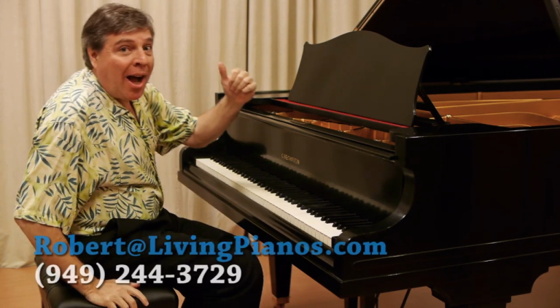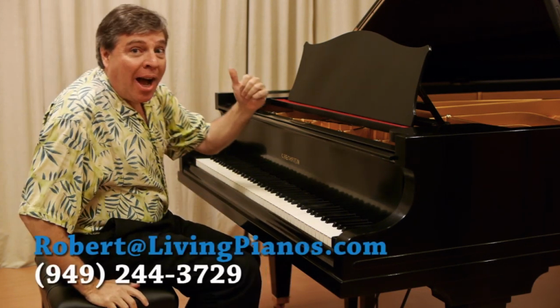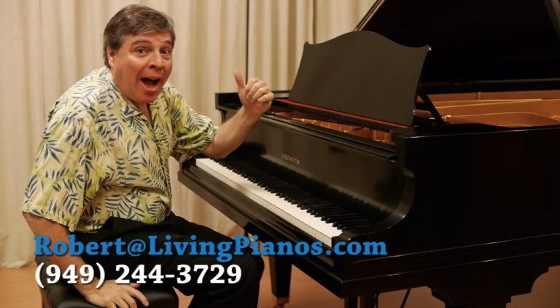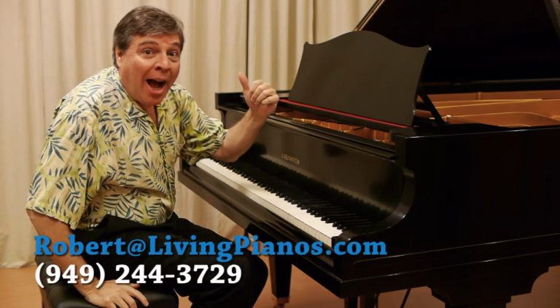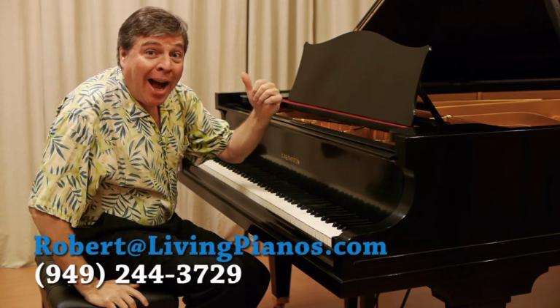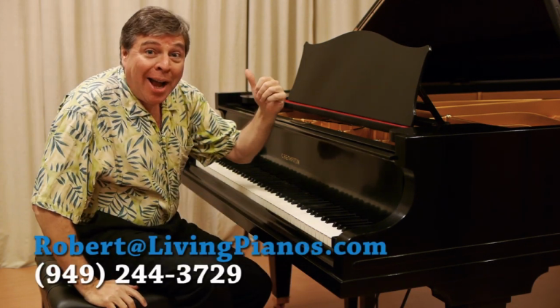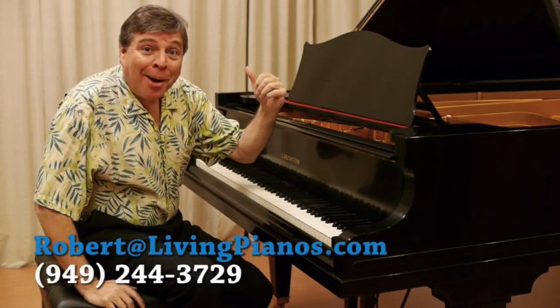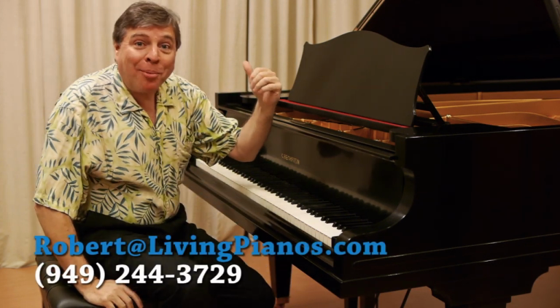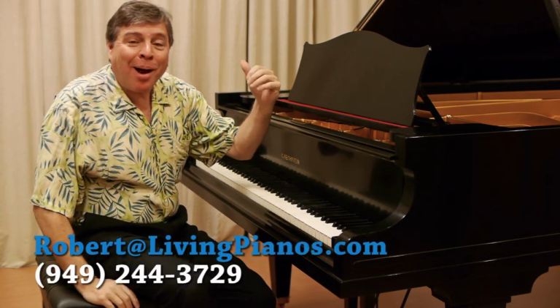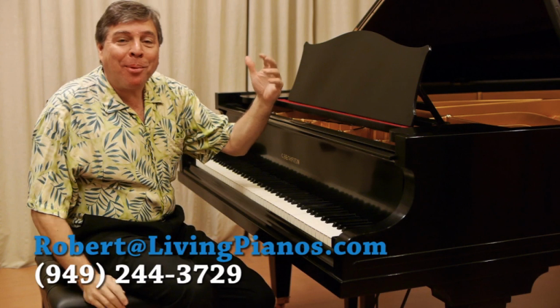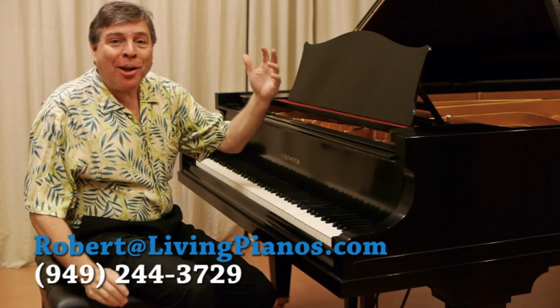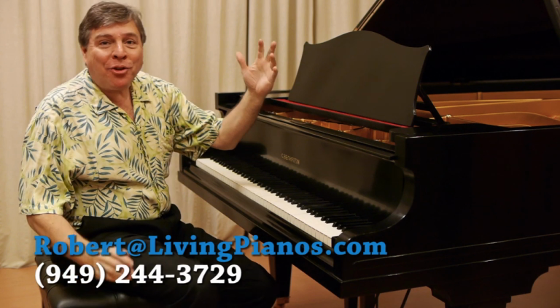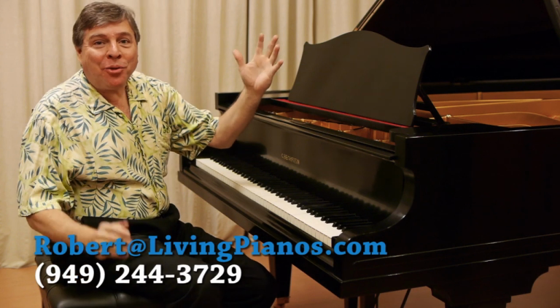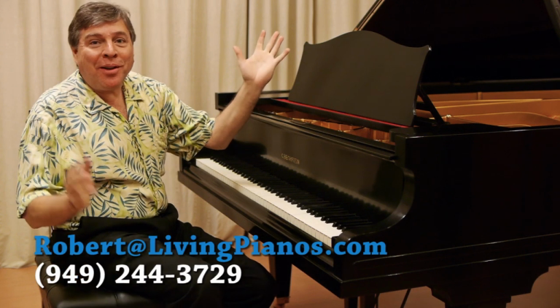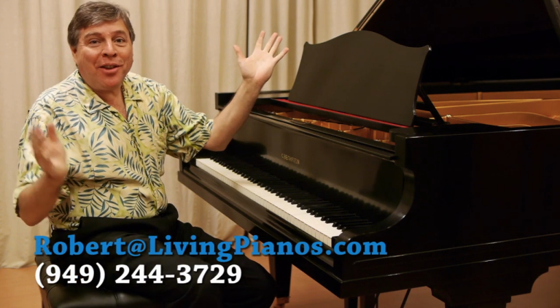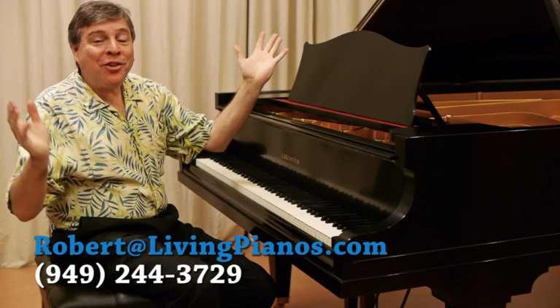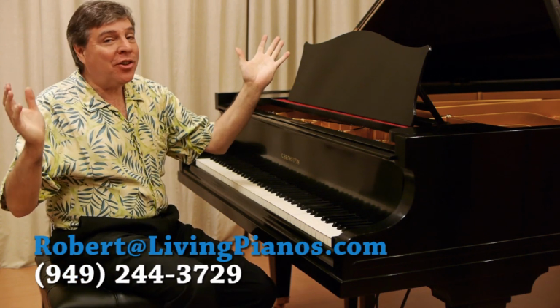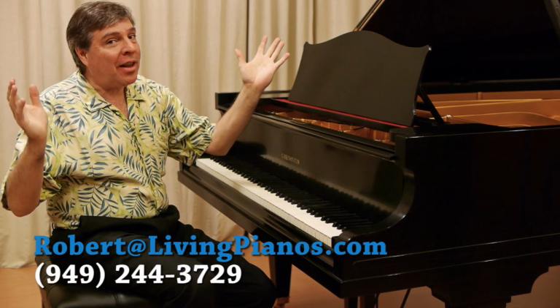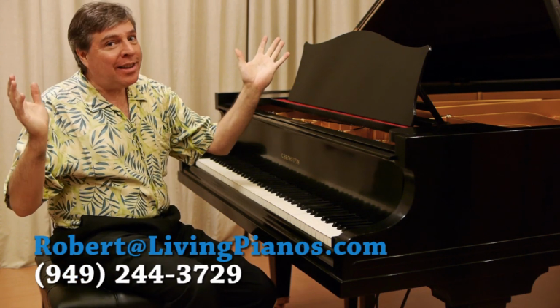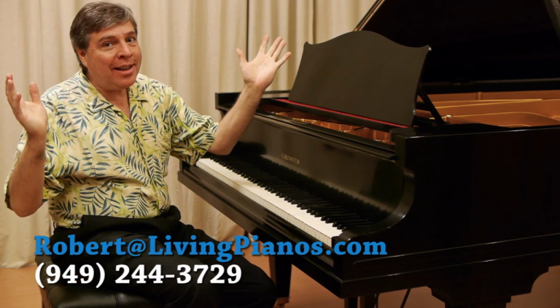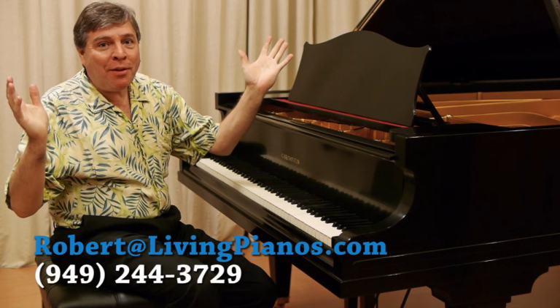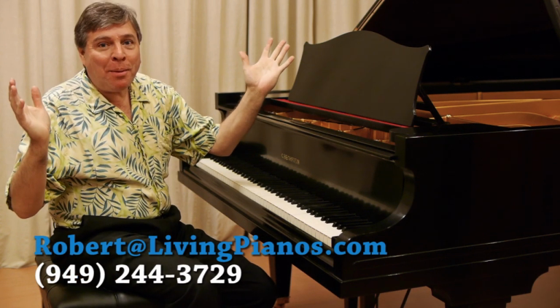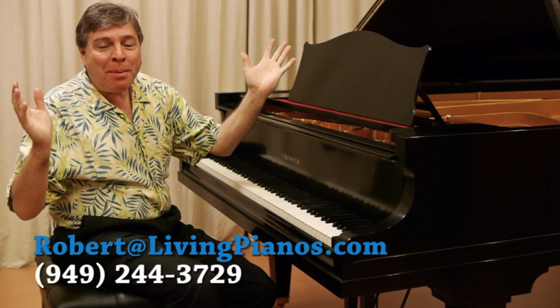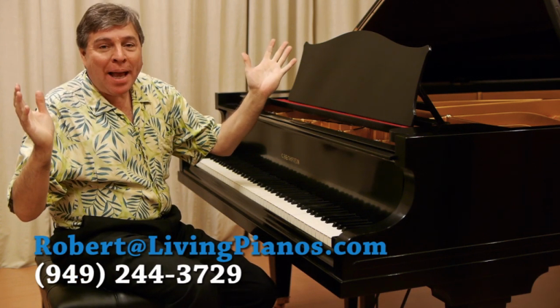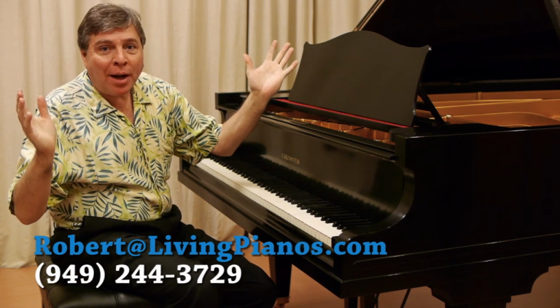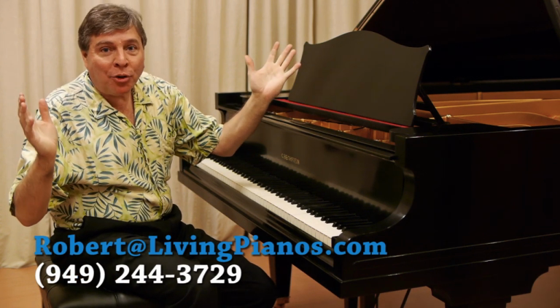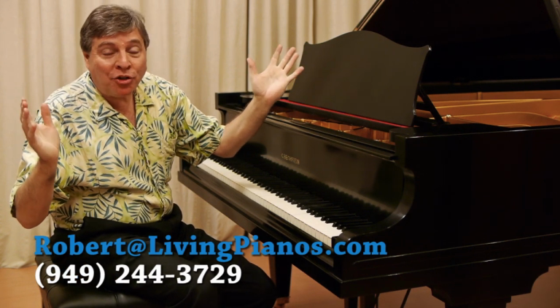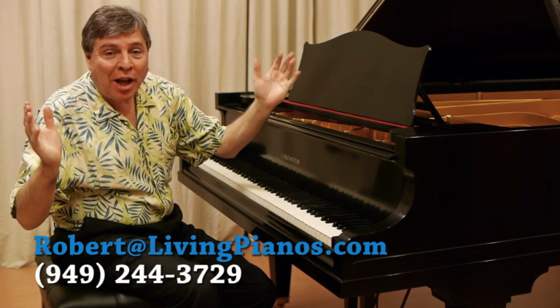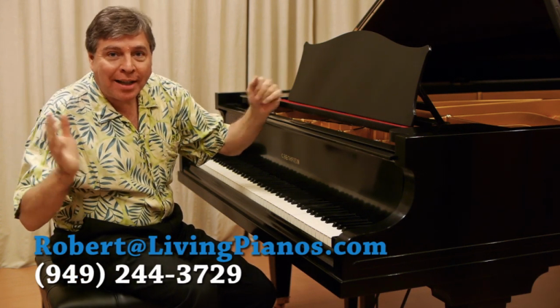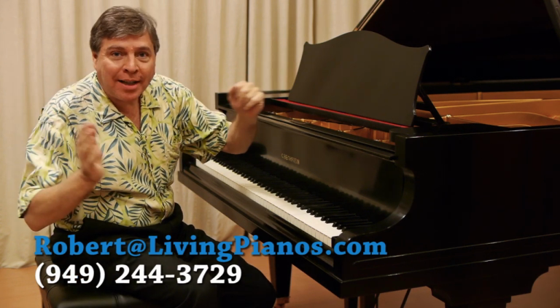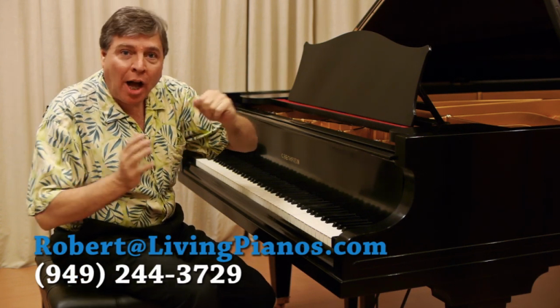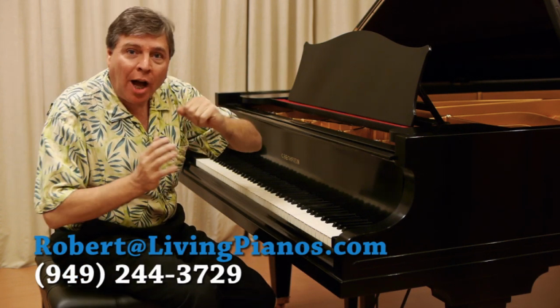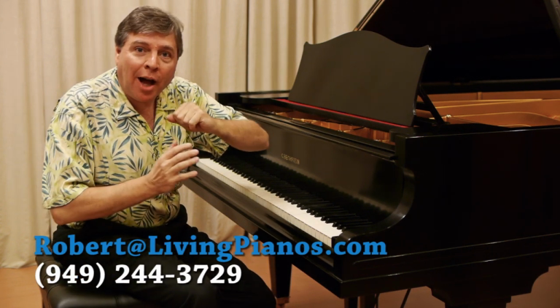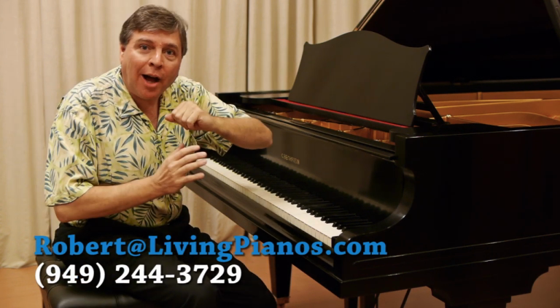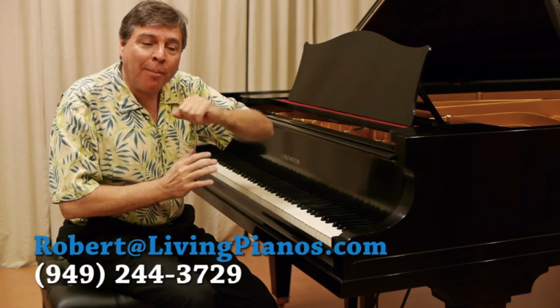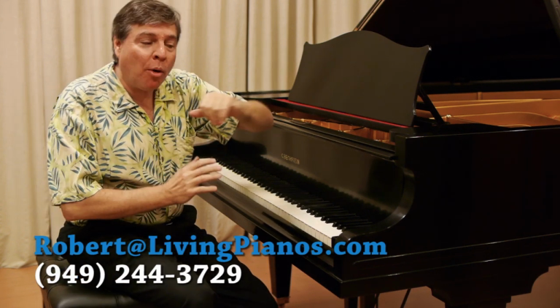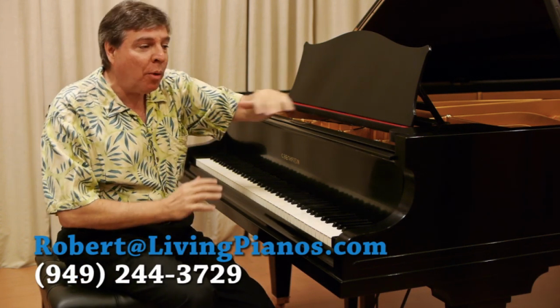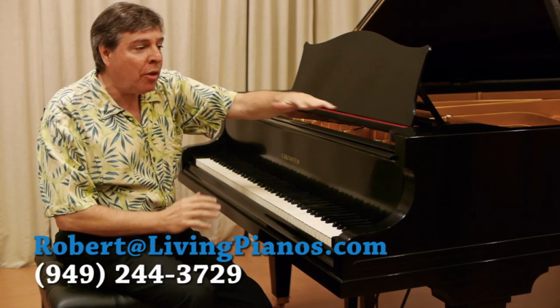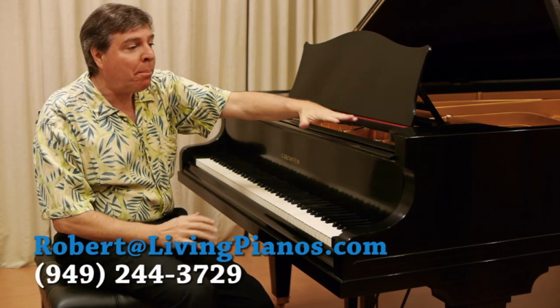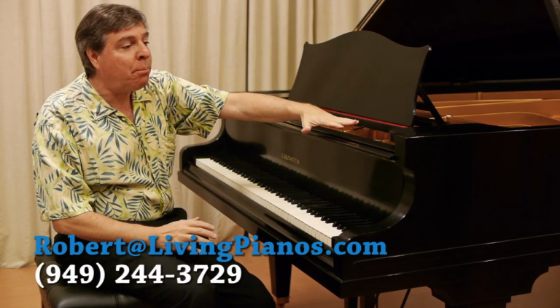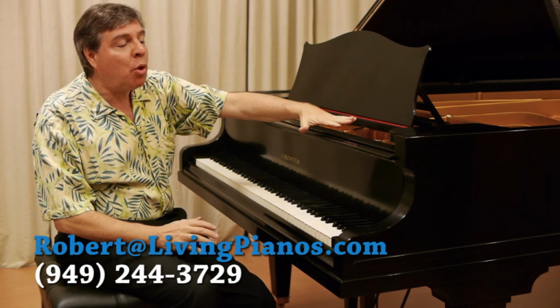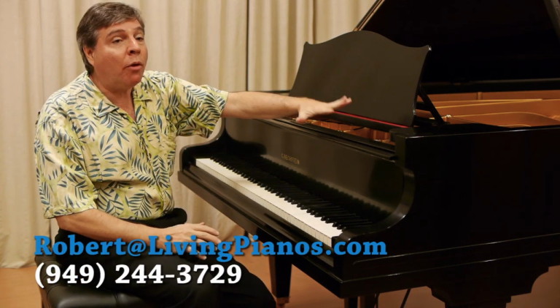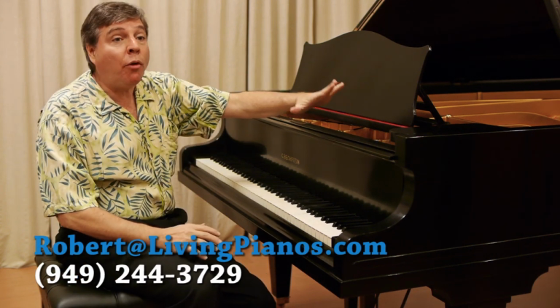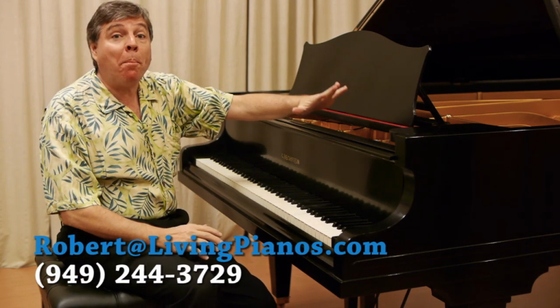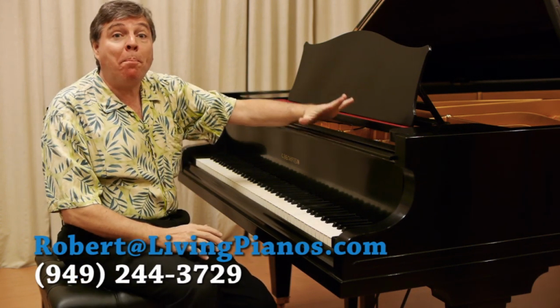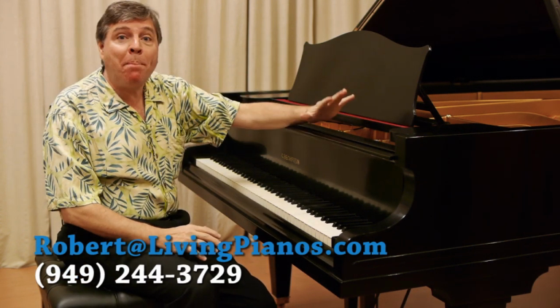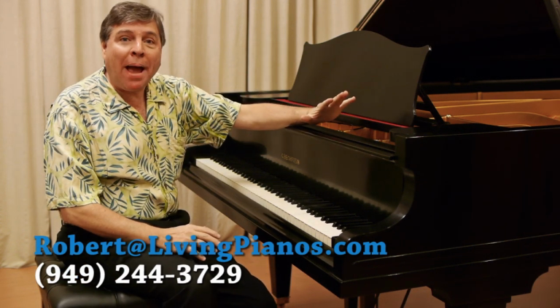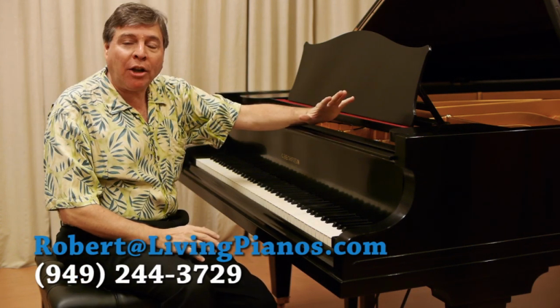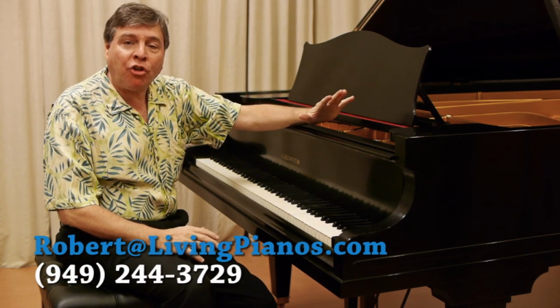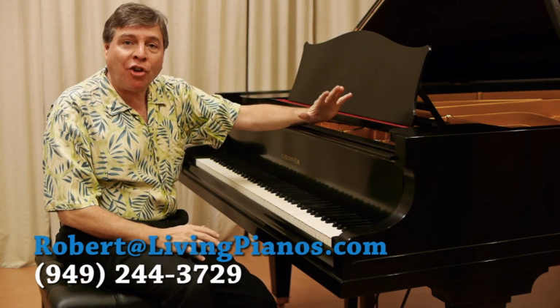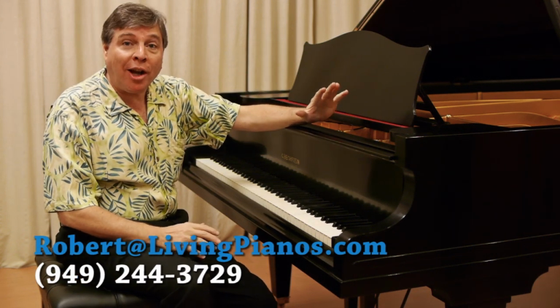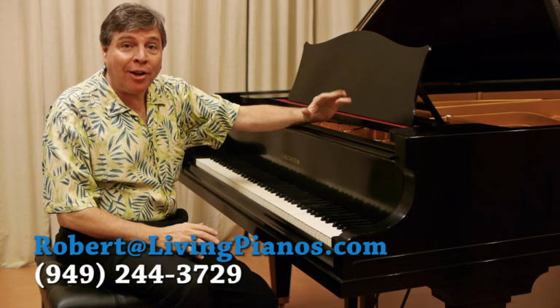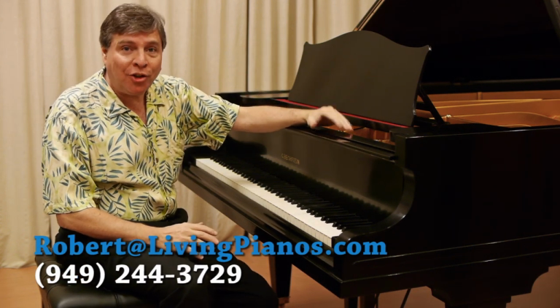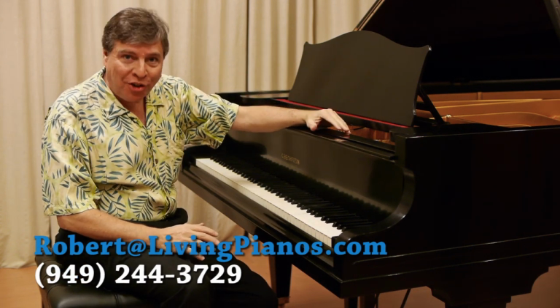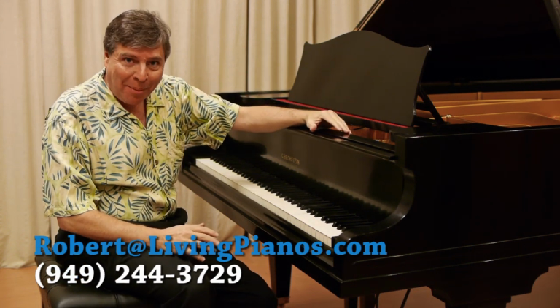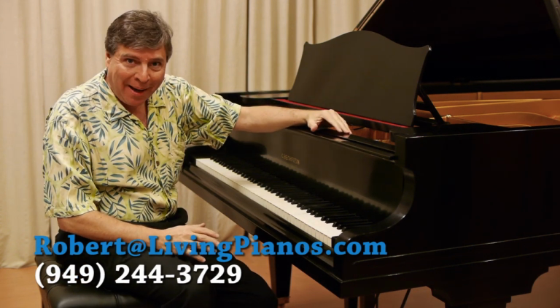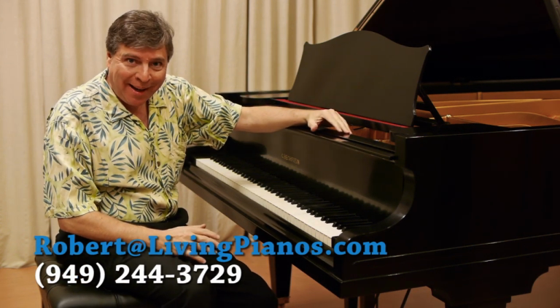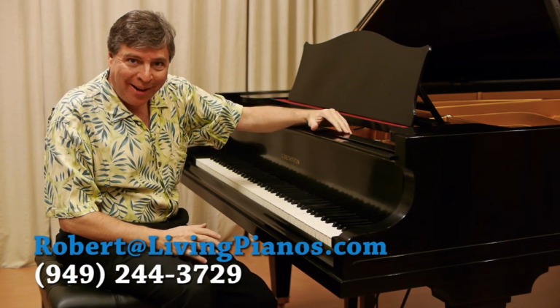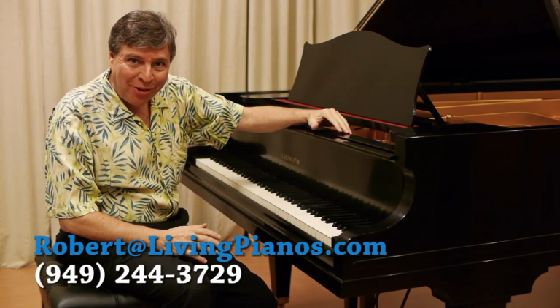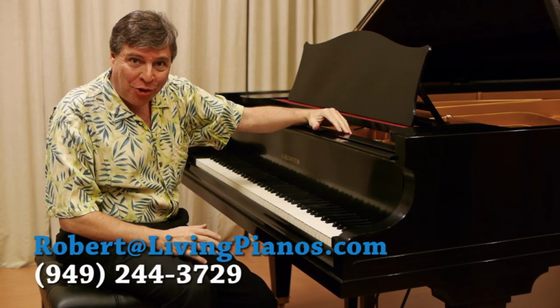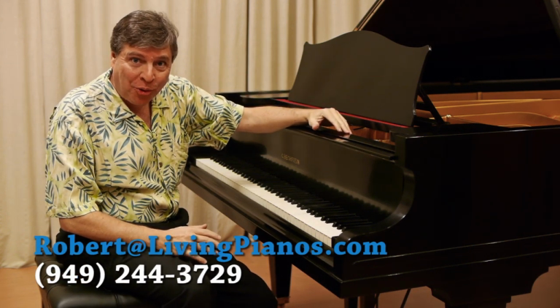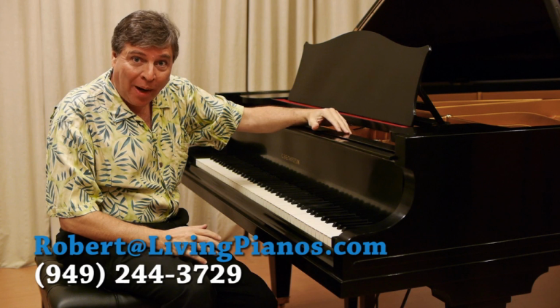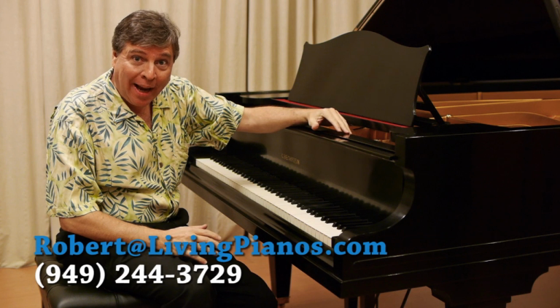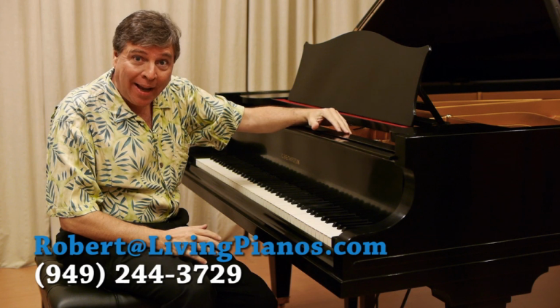Hi, I'm Robert Estrin. This is livingpianos.com with a beautiful Bechstein Semi-Concert Grand.